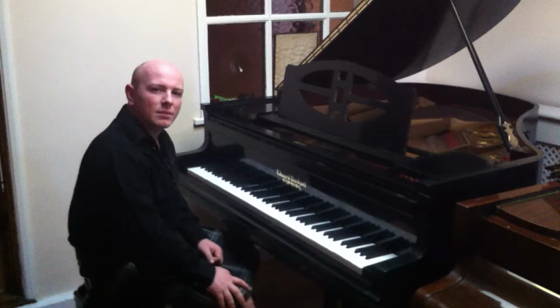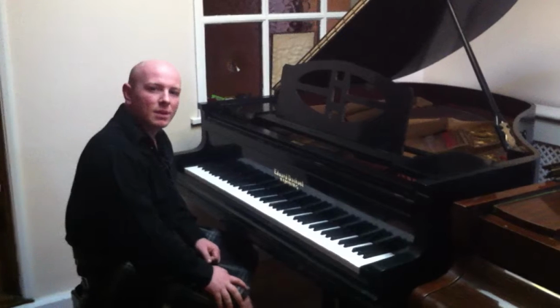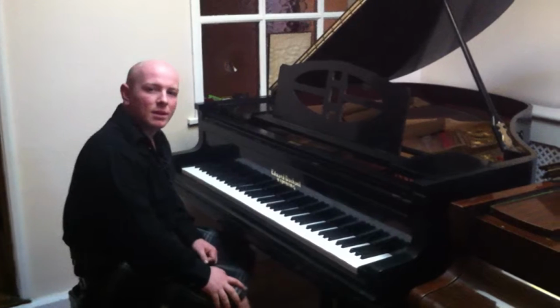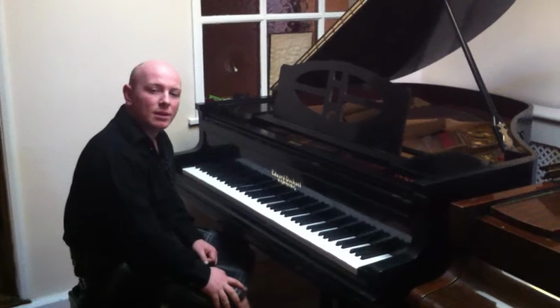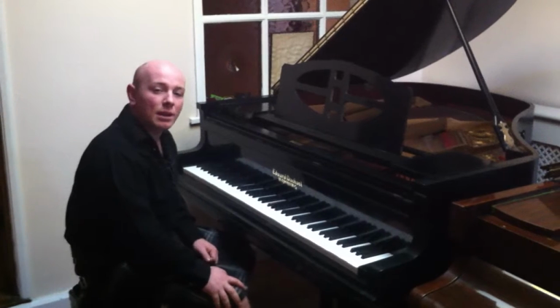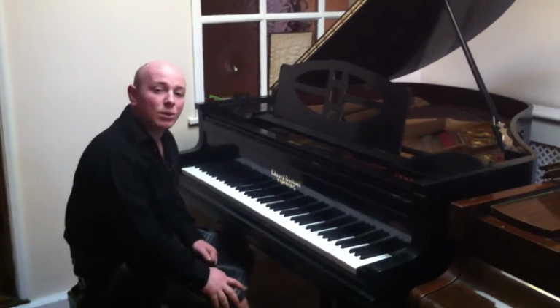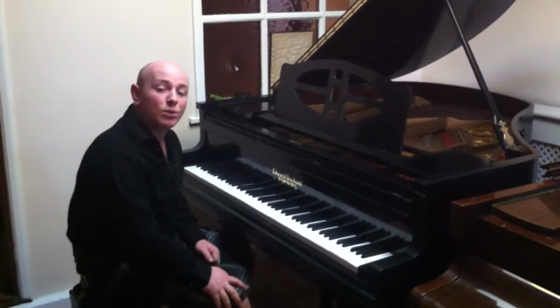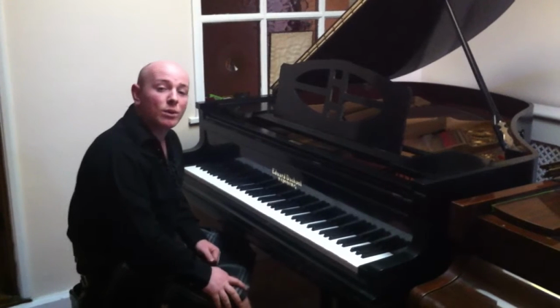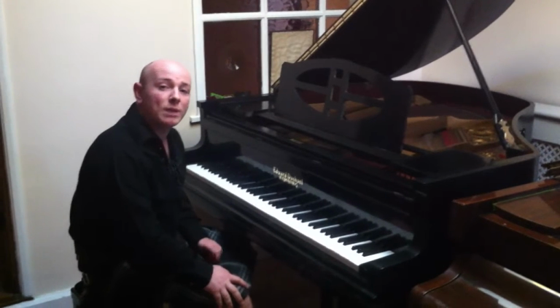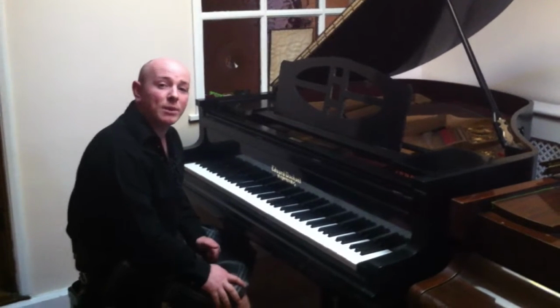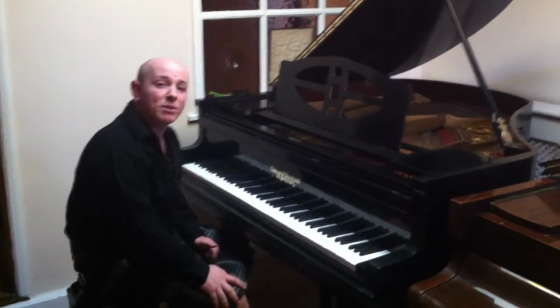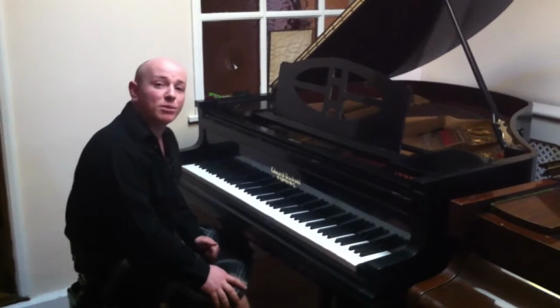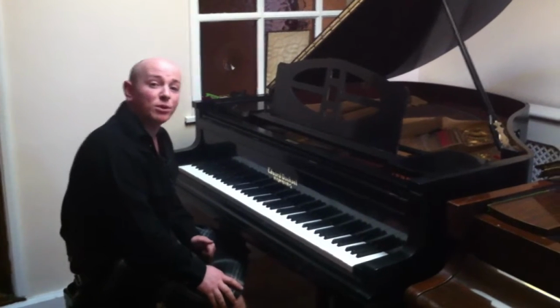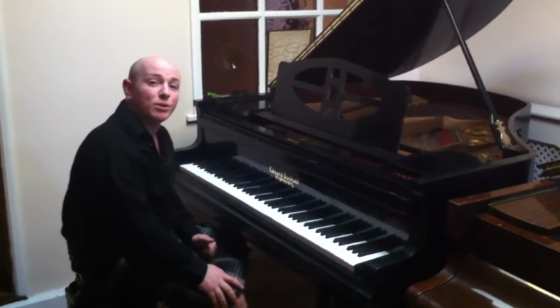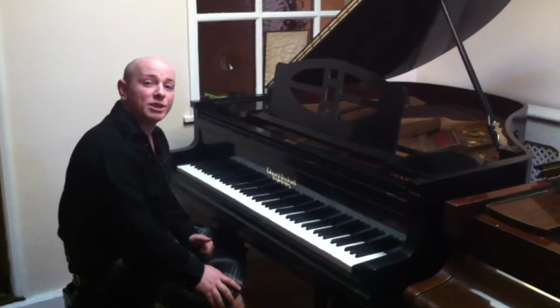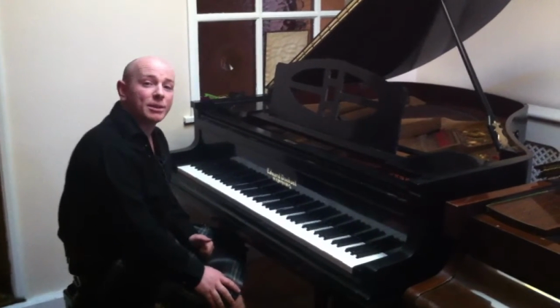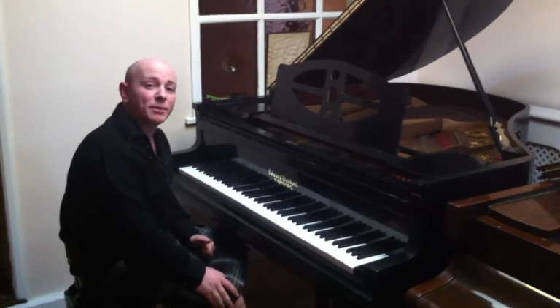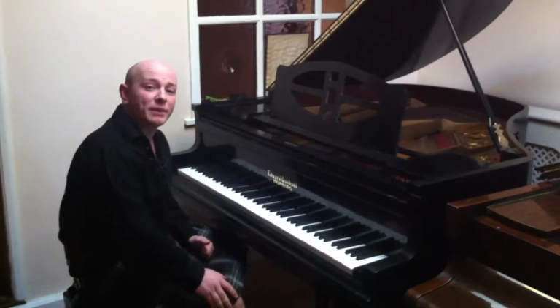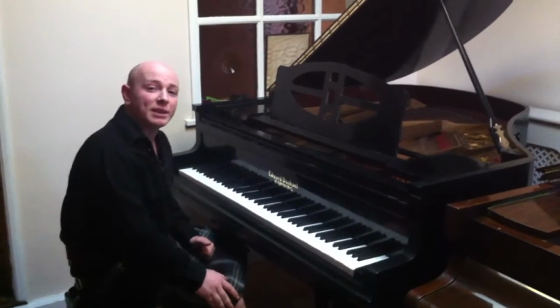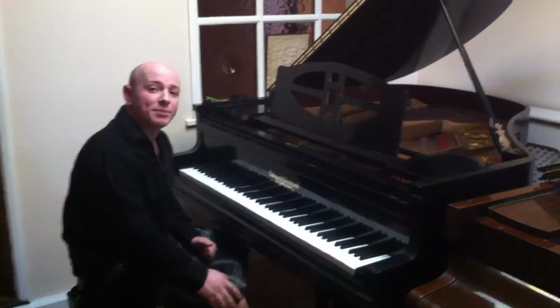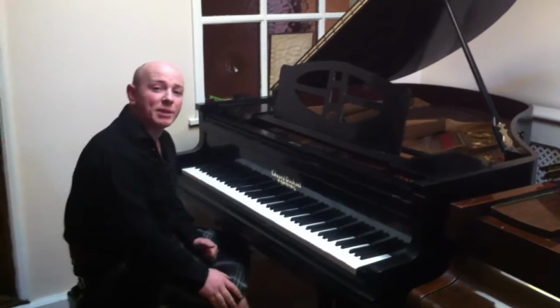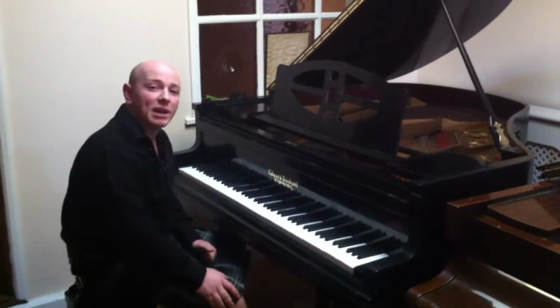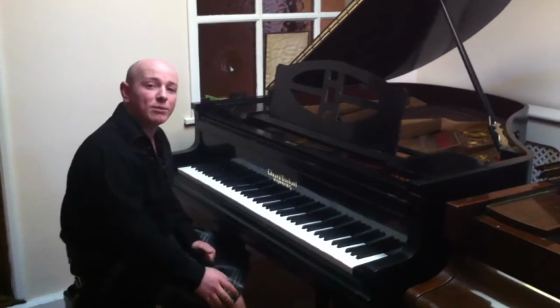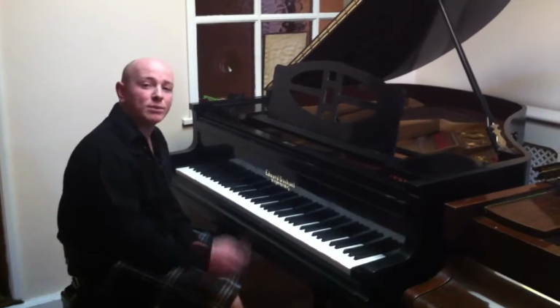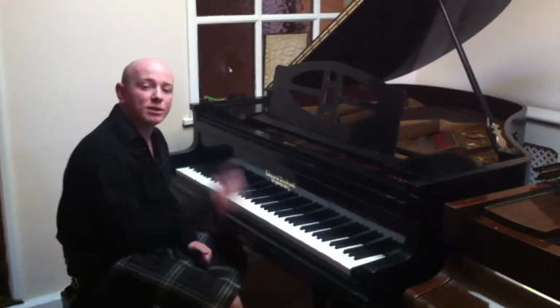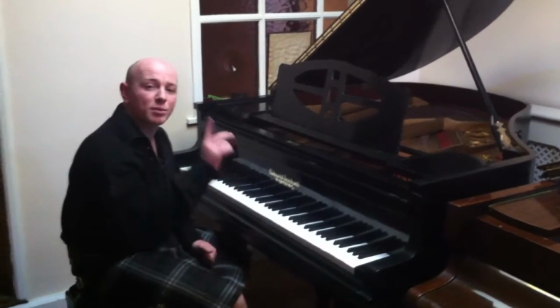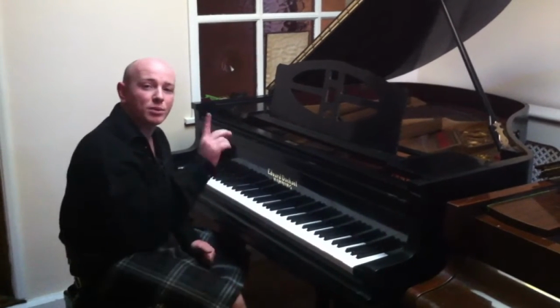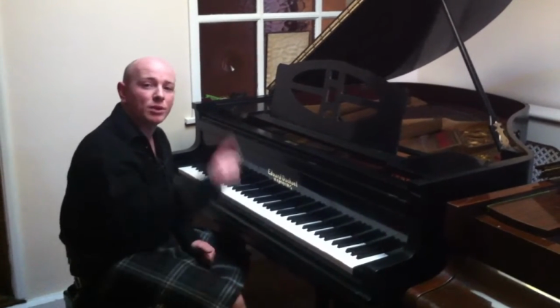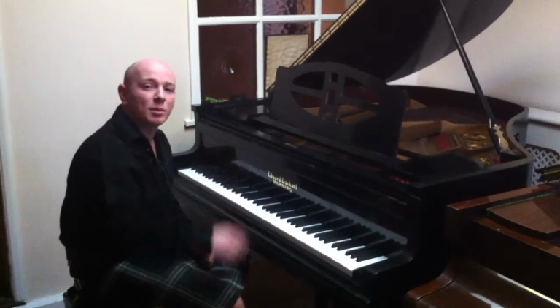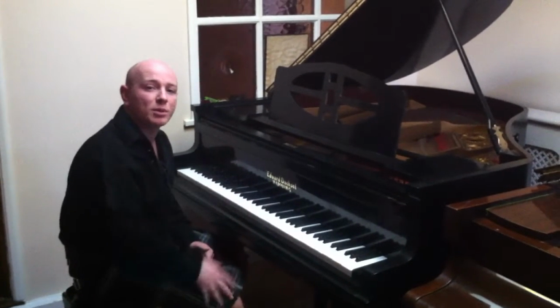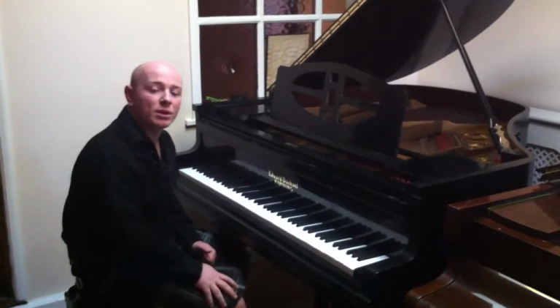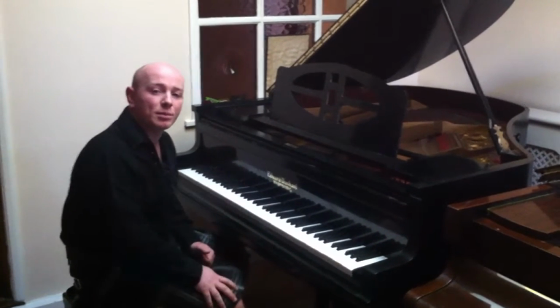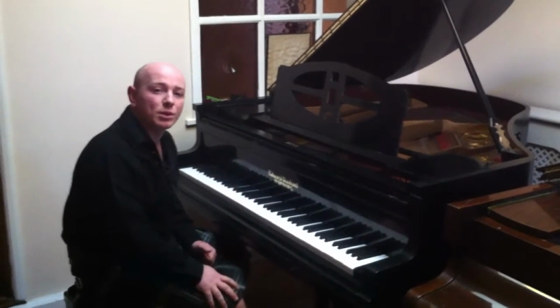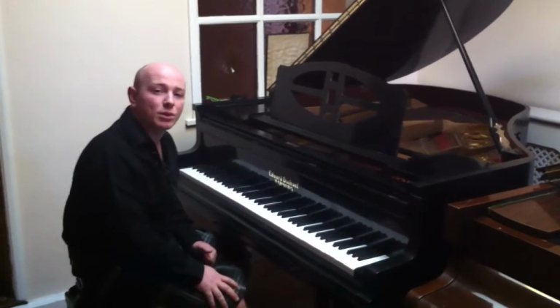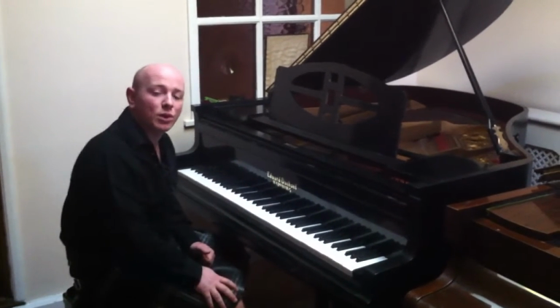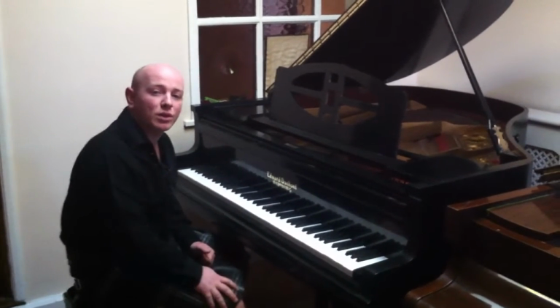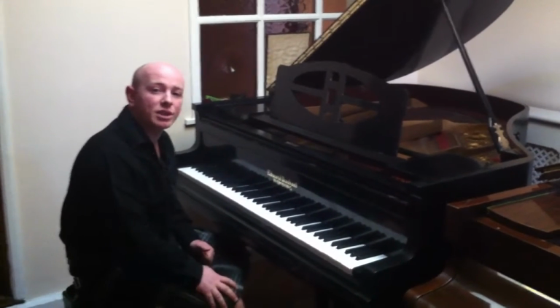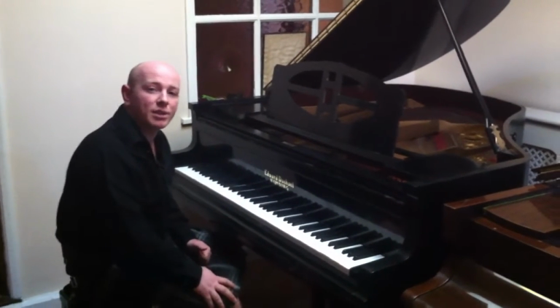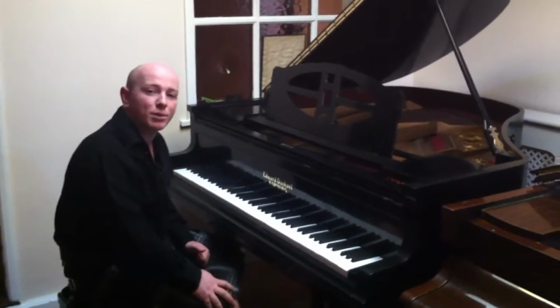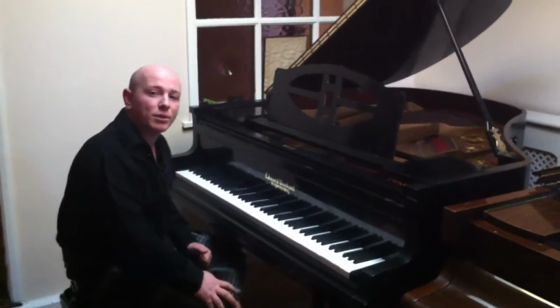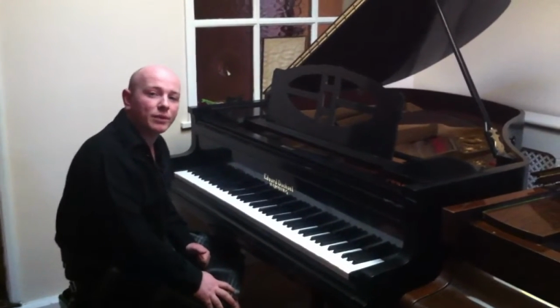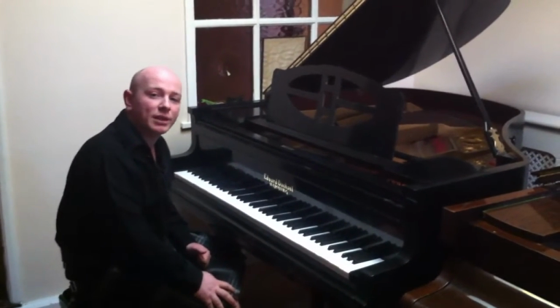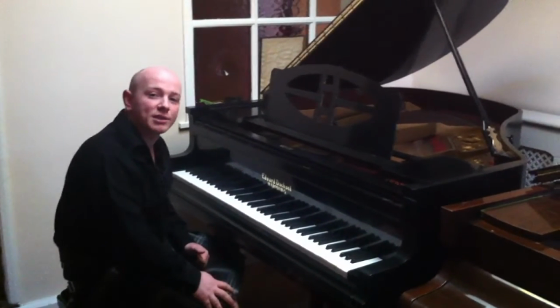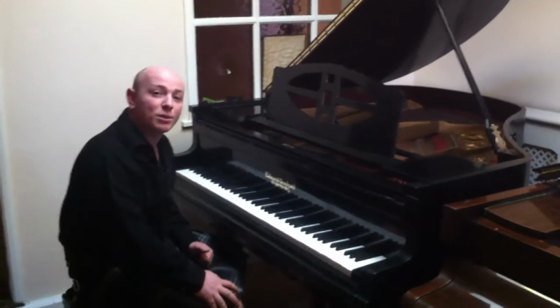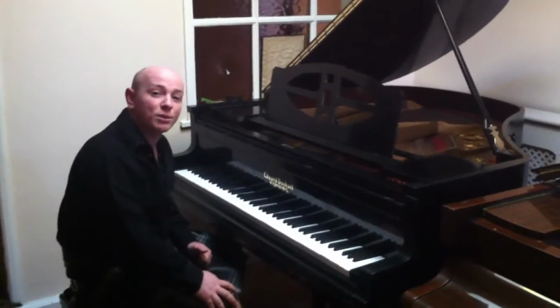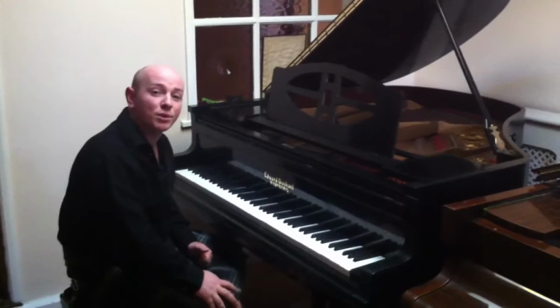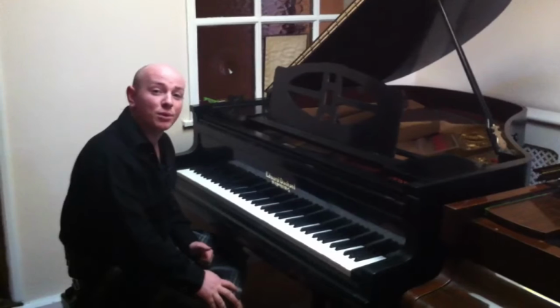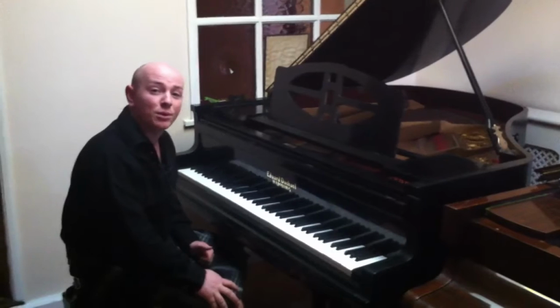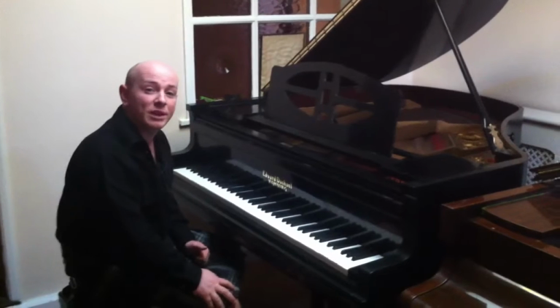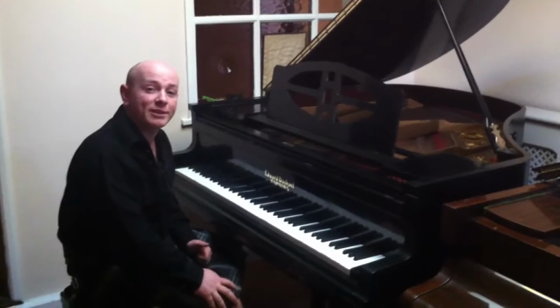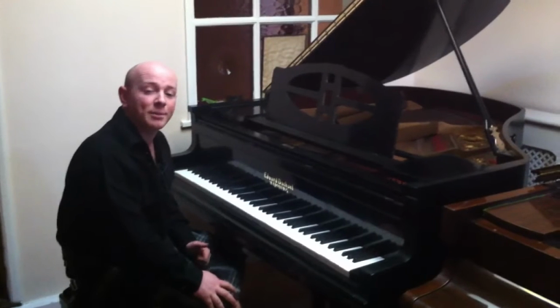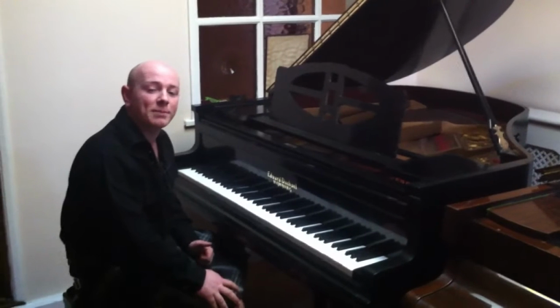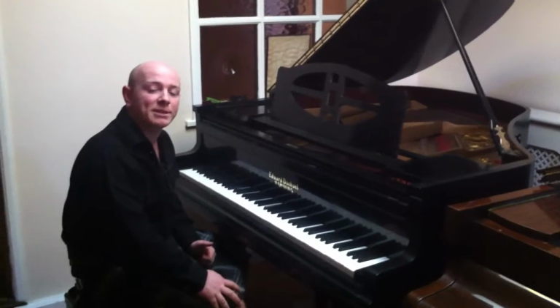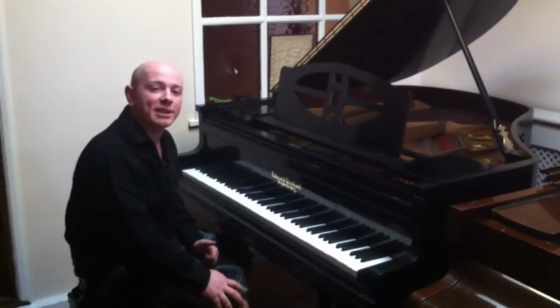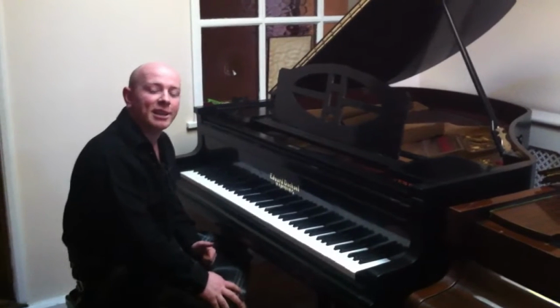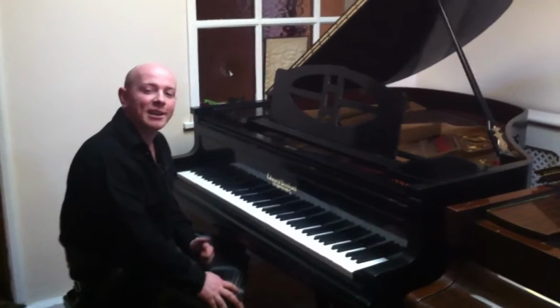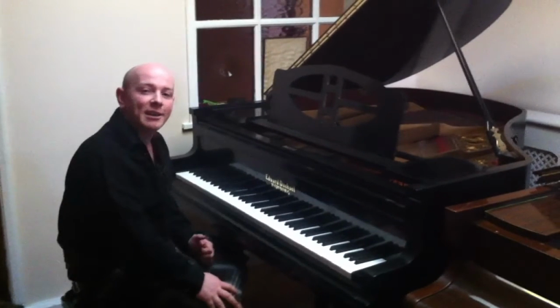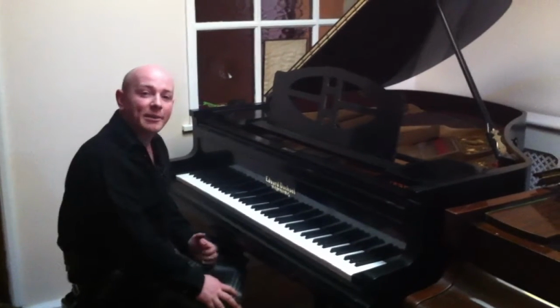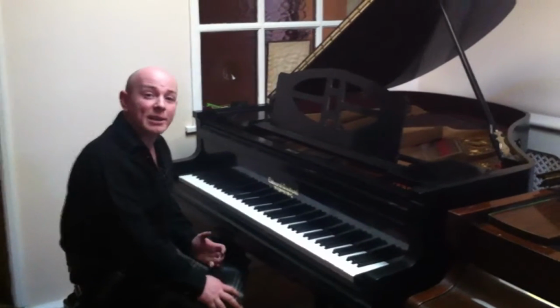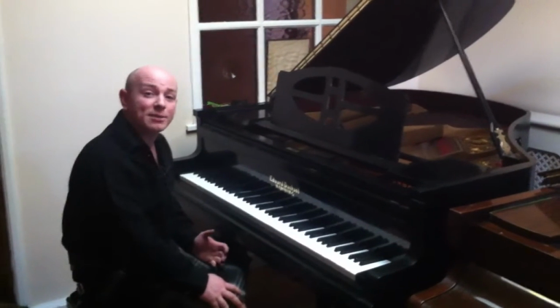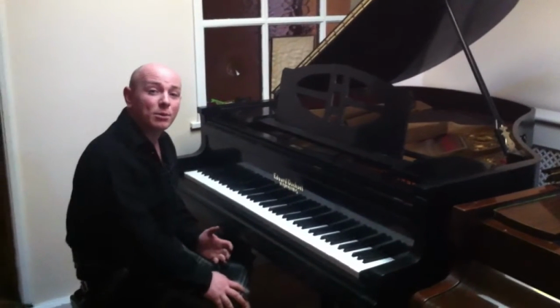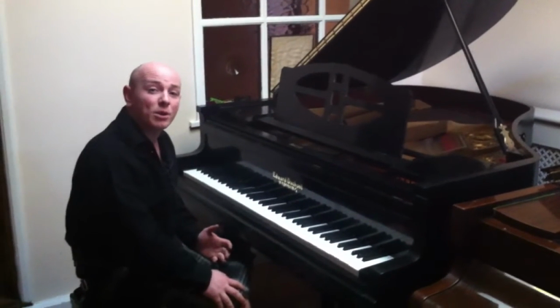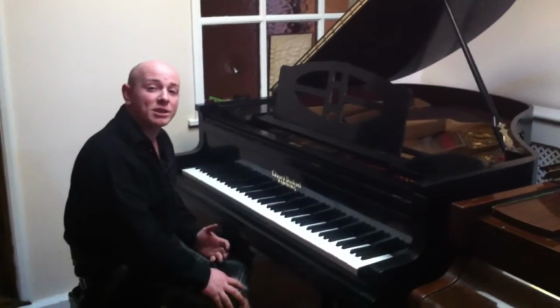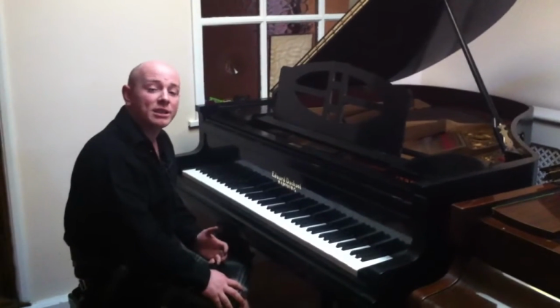Hello and welcome to Sherwood Phoenix Pianos, www.sherwoodphoenix.co.uk. Thanks for watching.